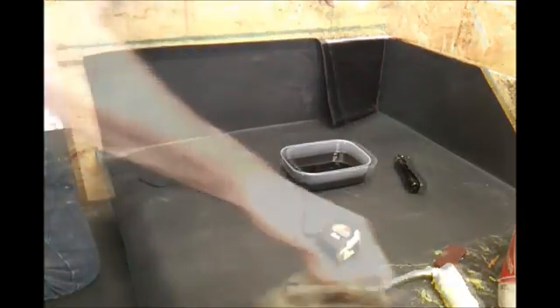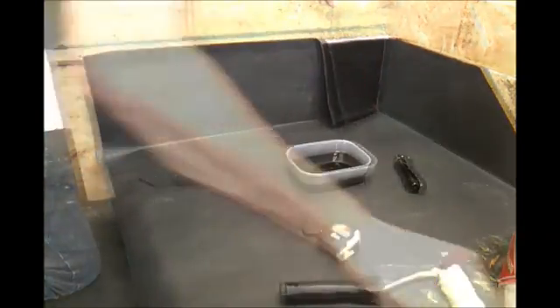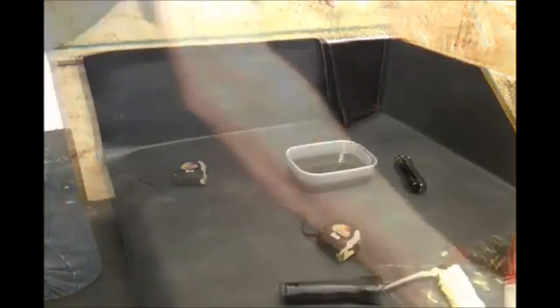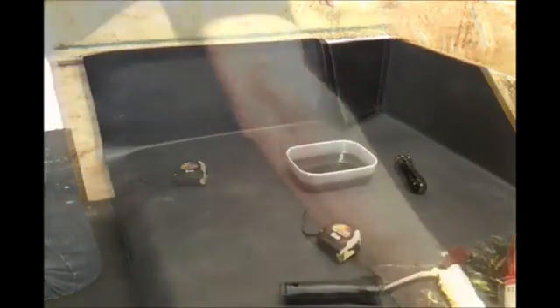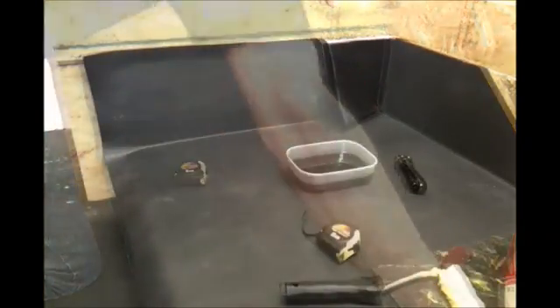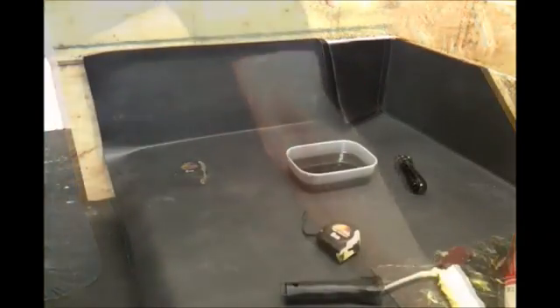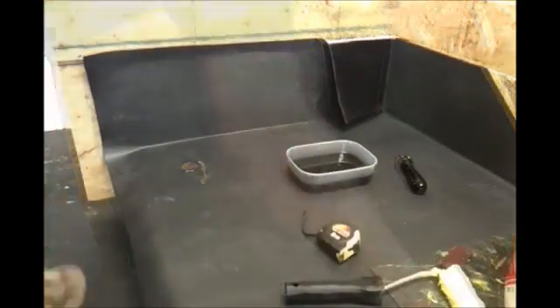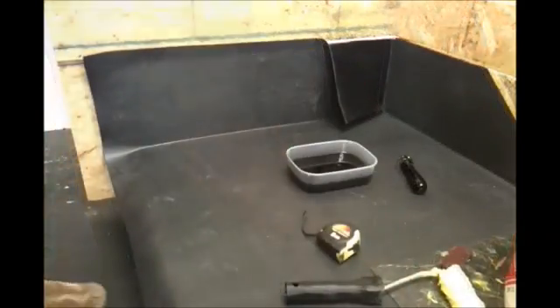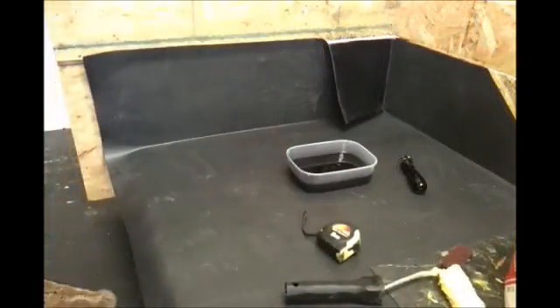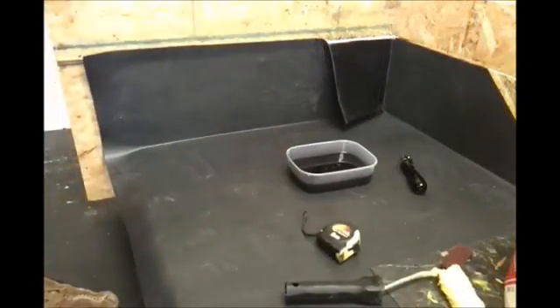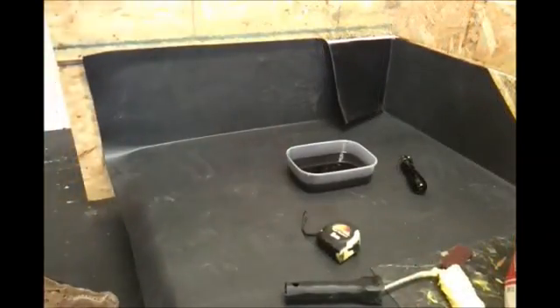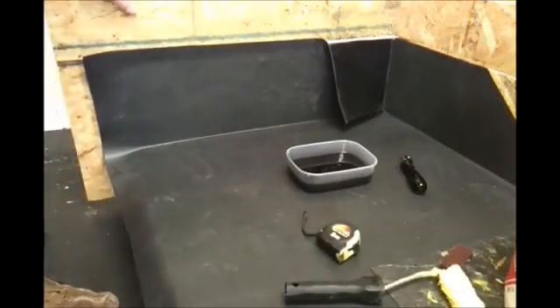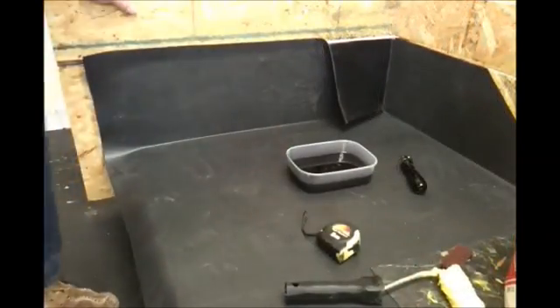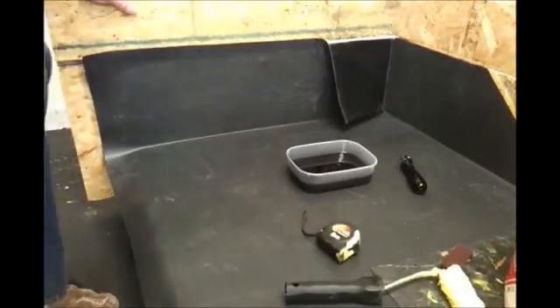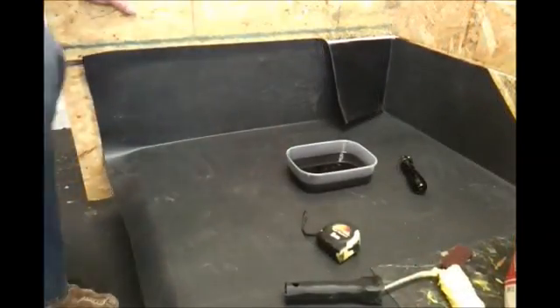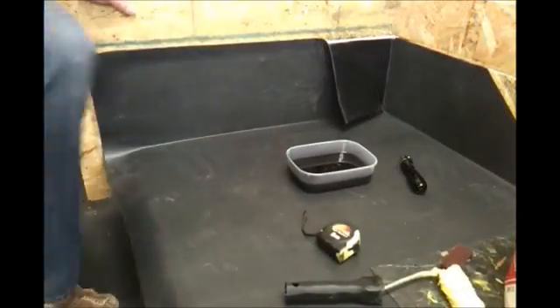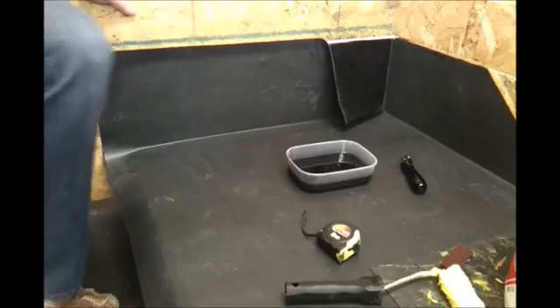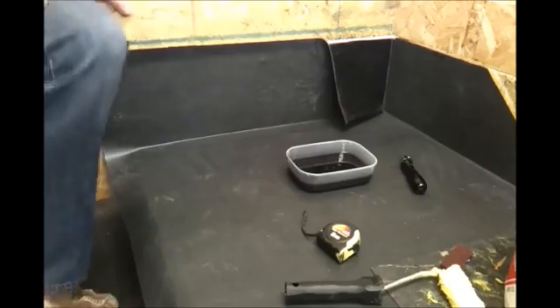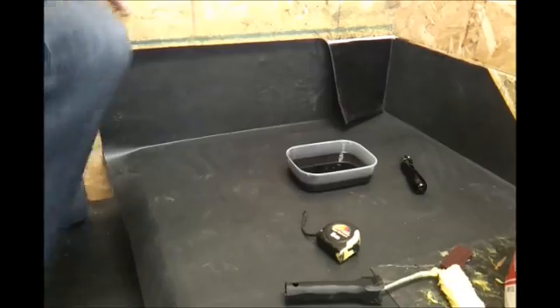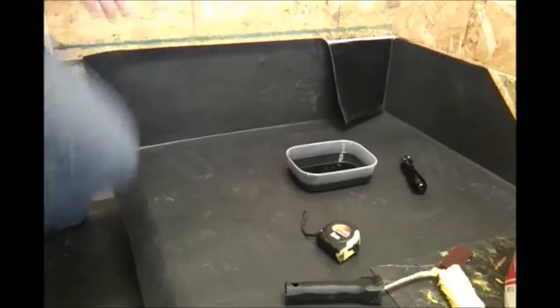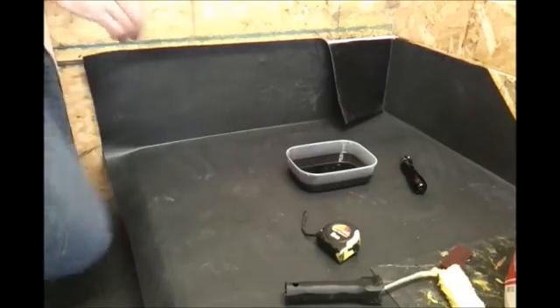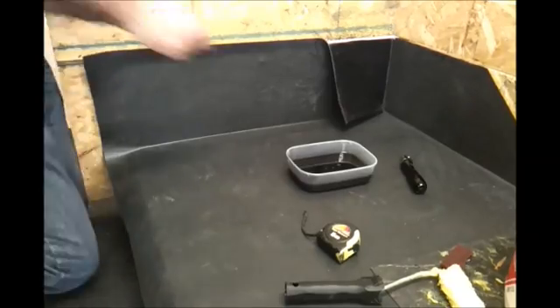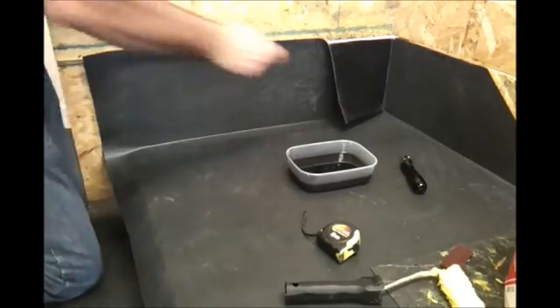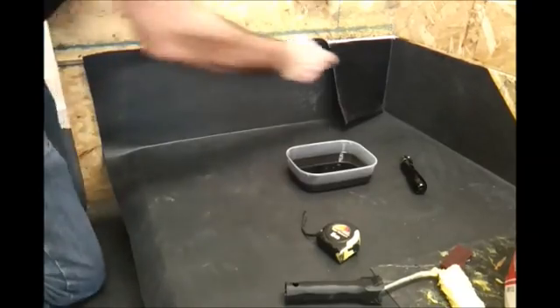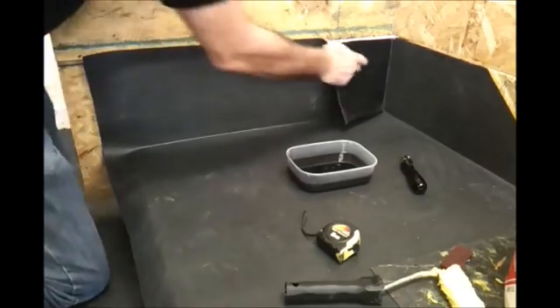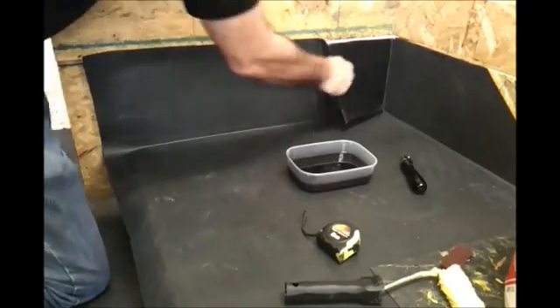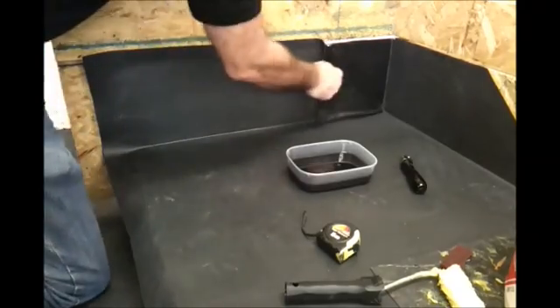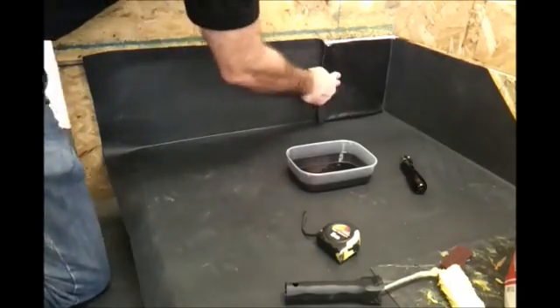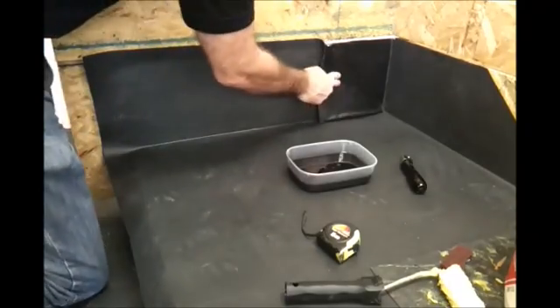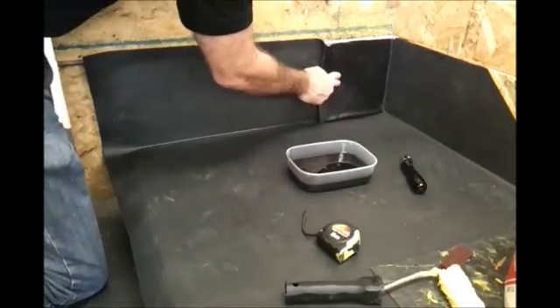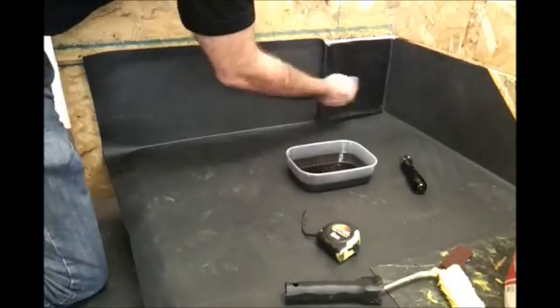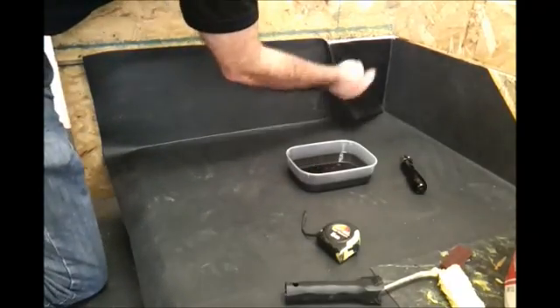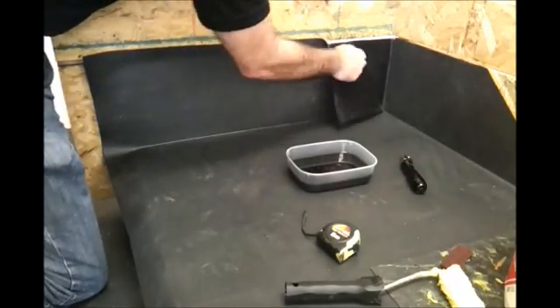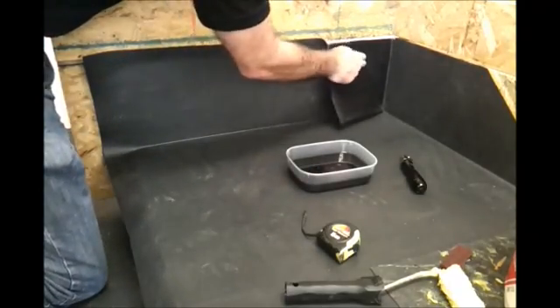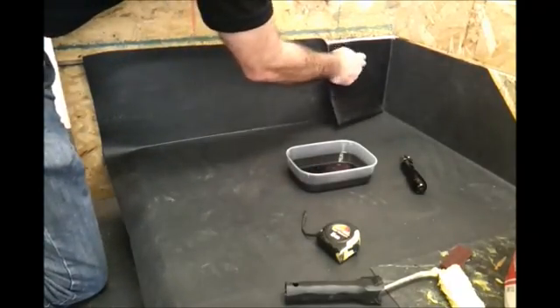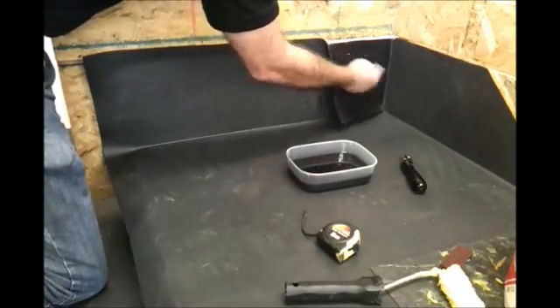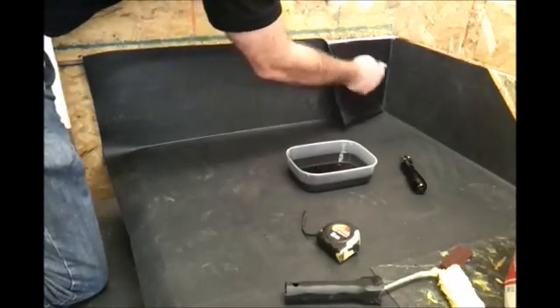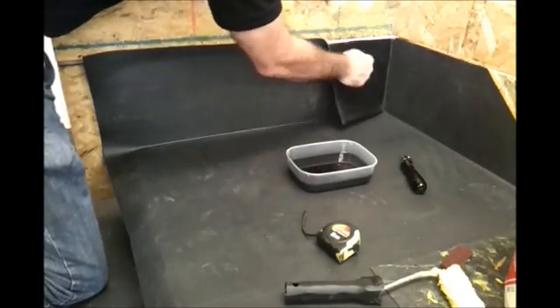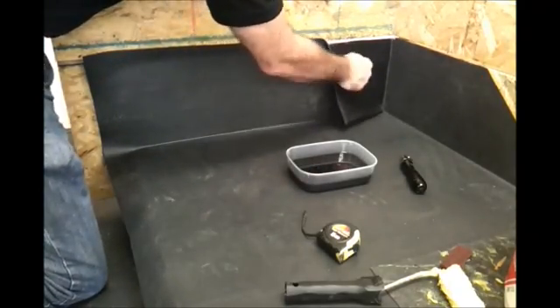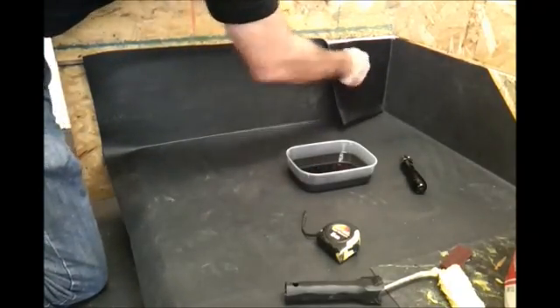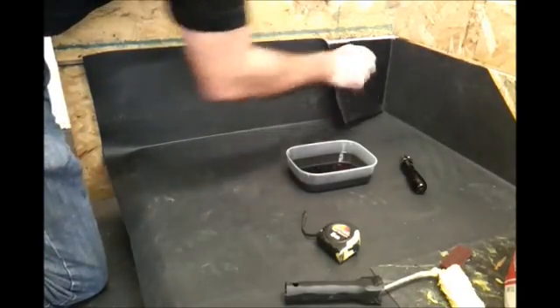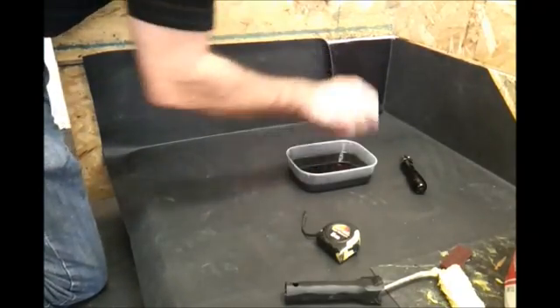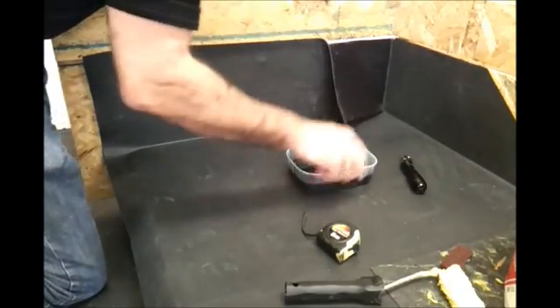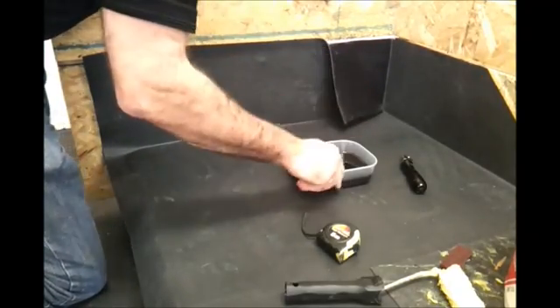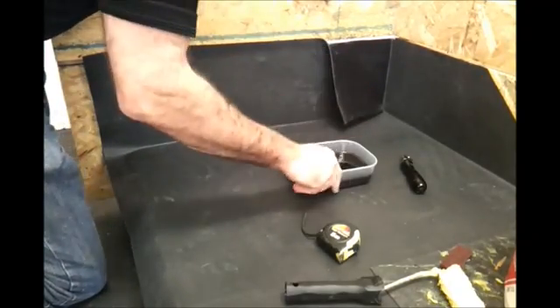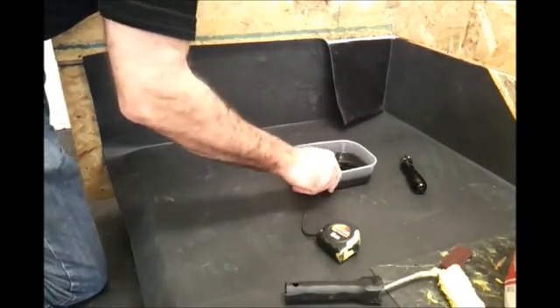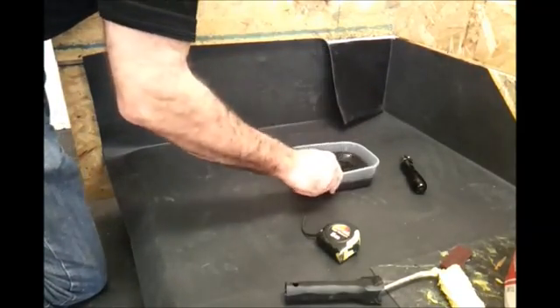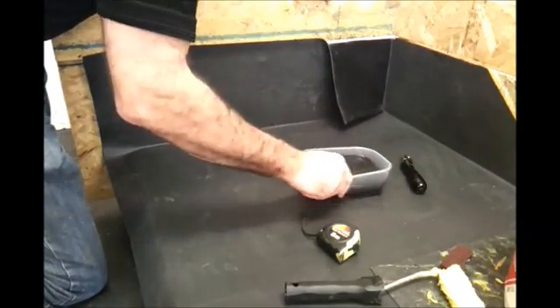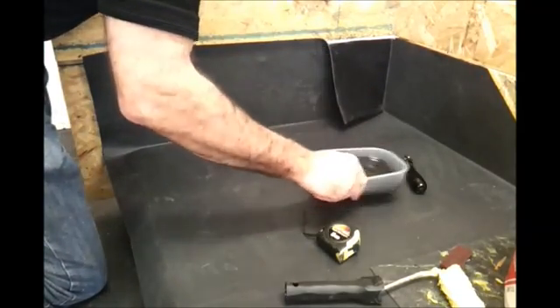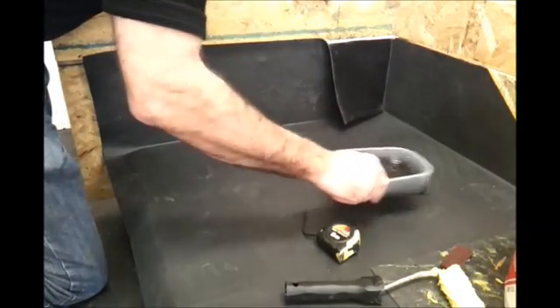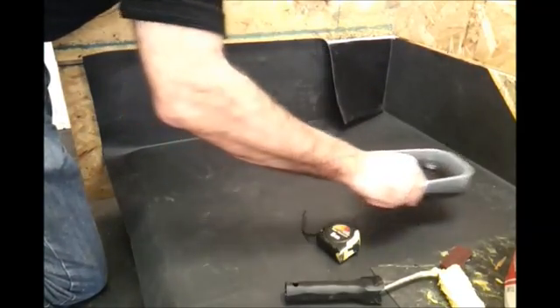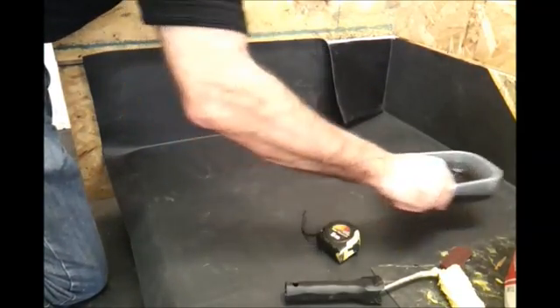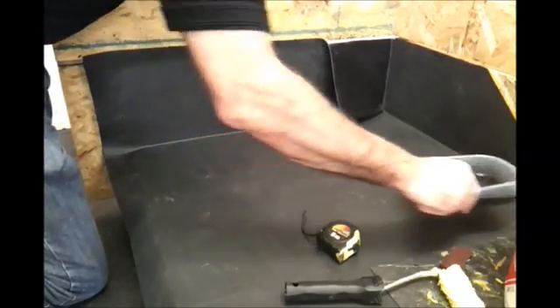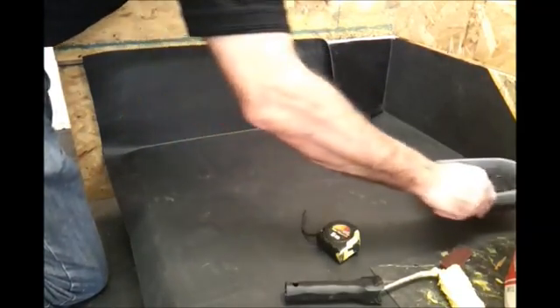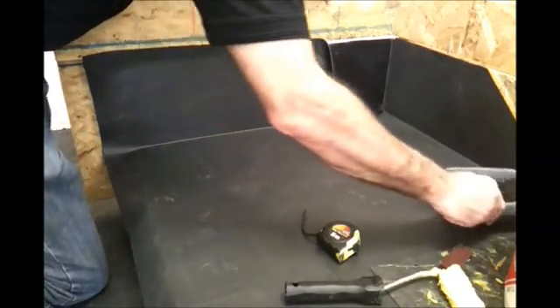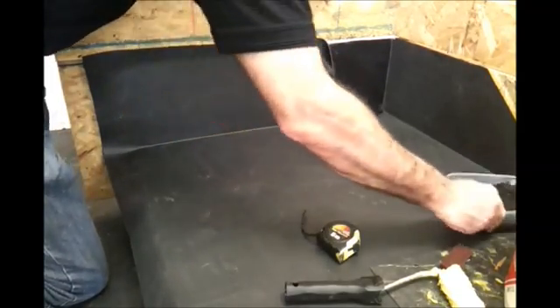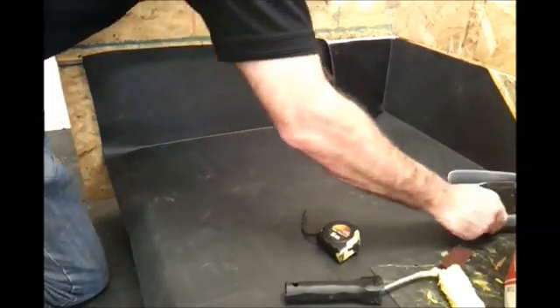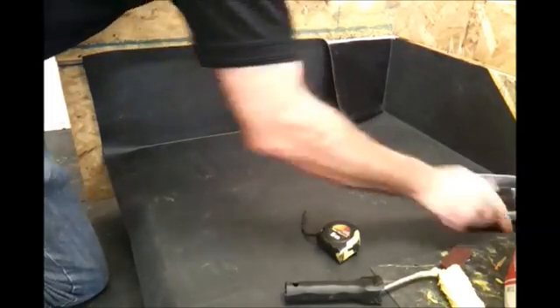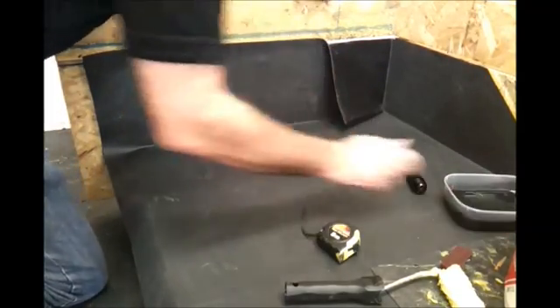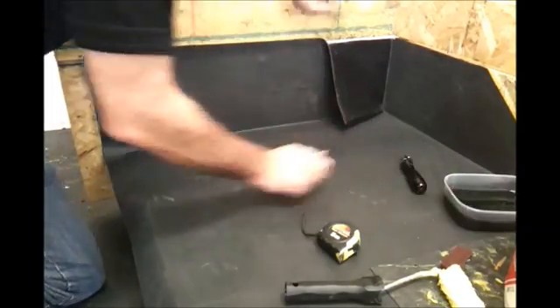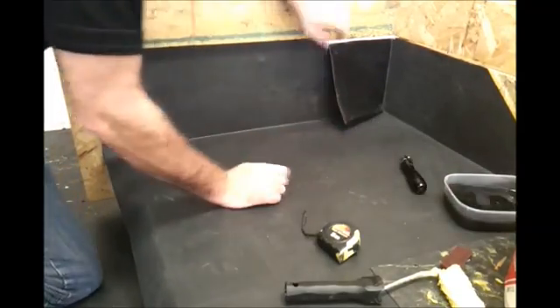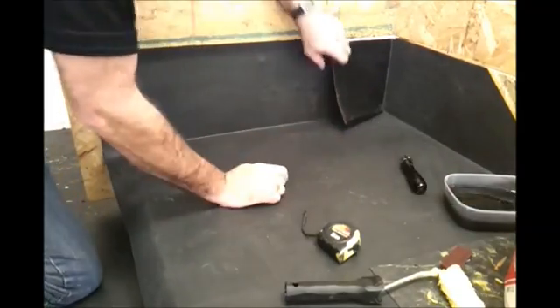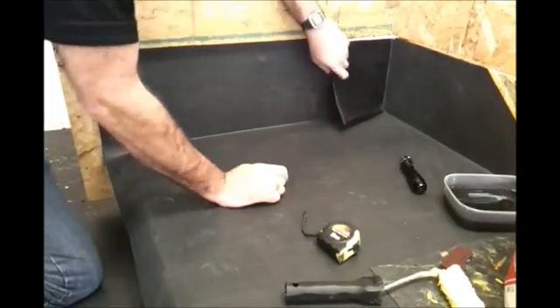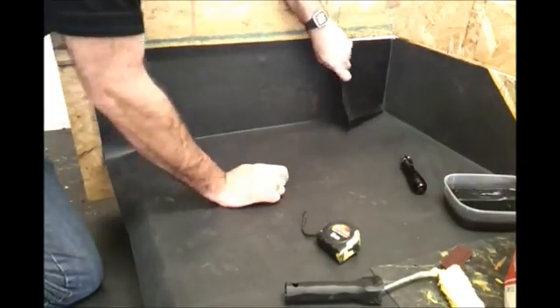When it's sufficiently tacked off, we'll offer the sheet up to the back wall and it should stay in position.